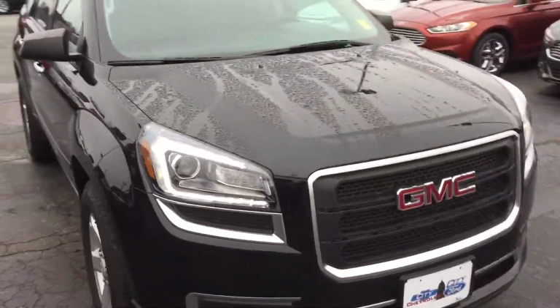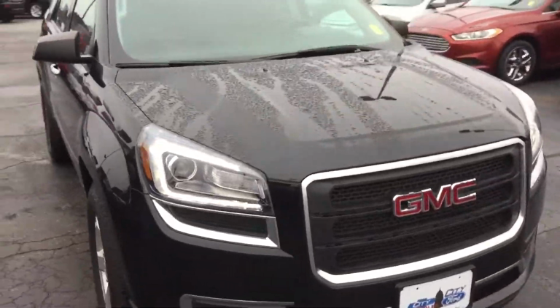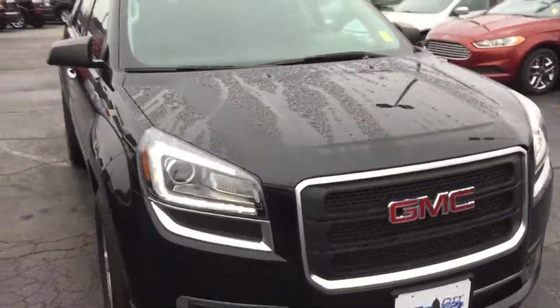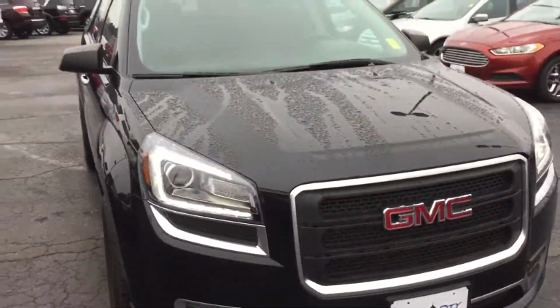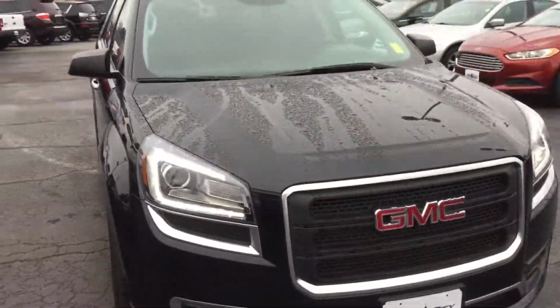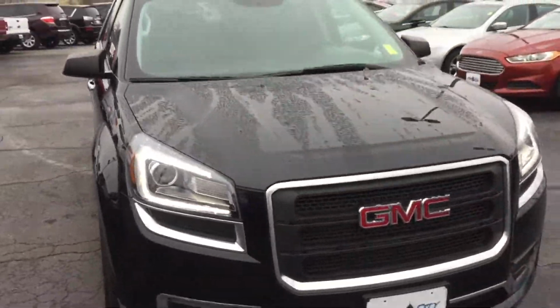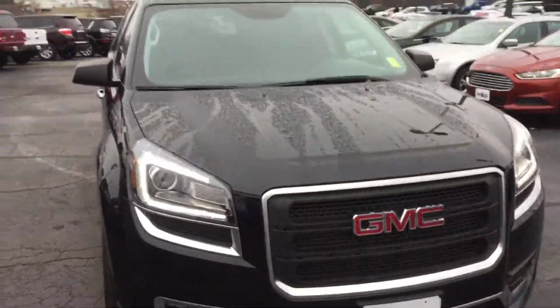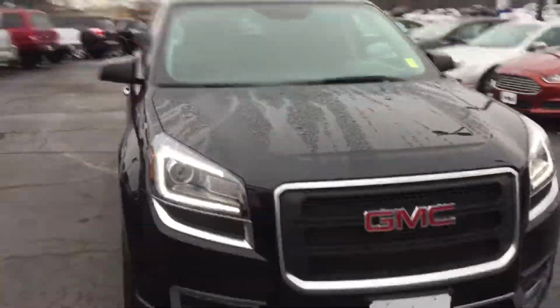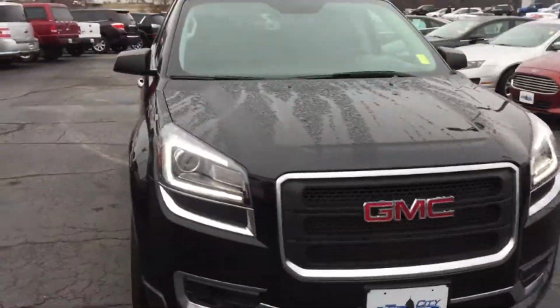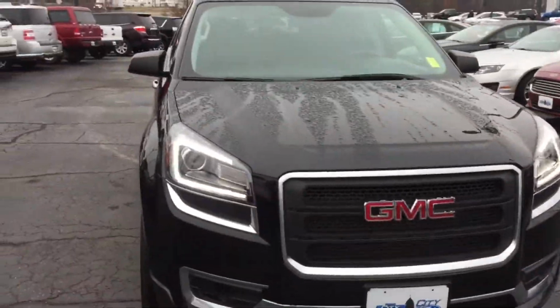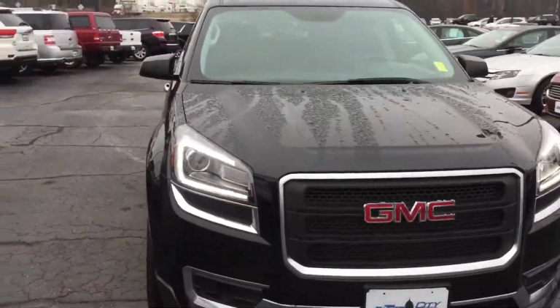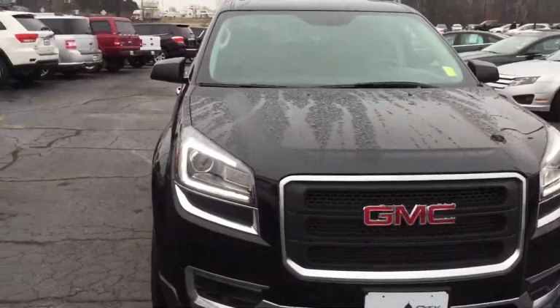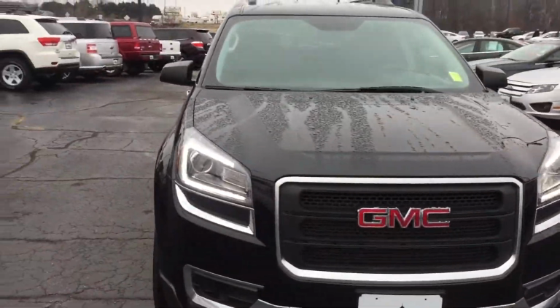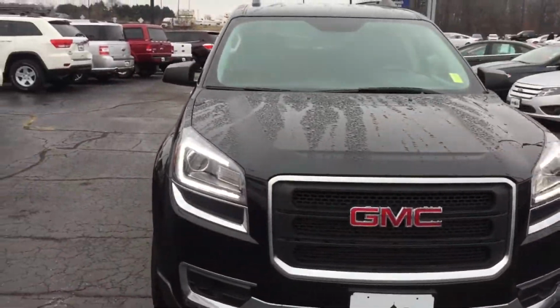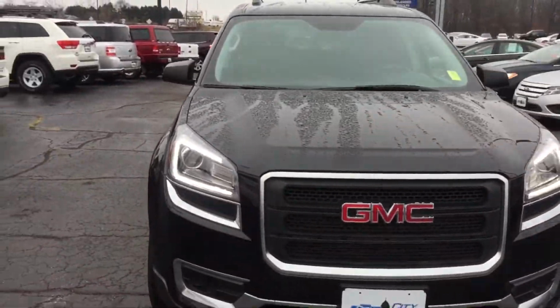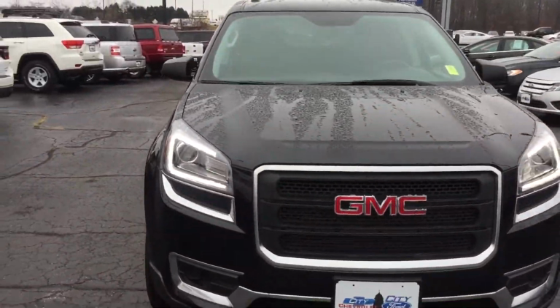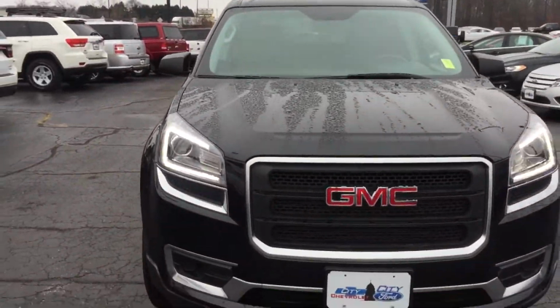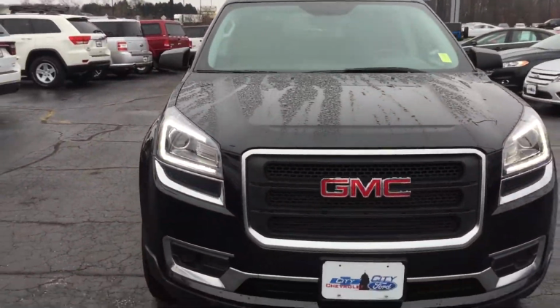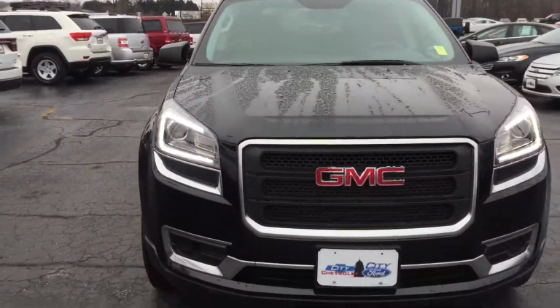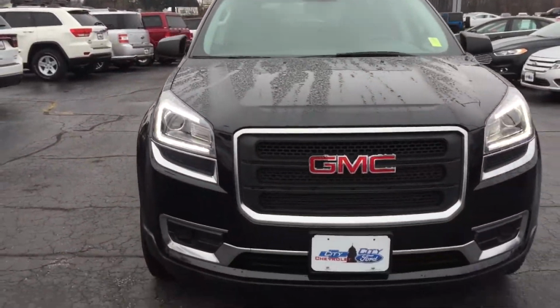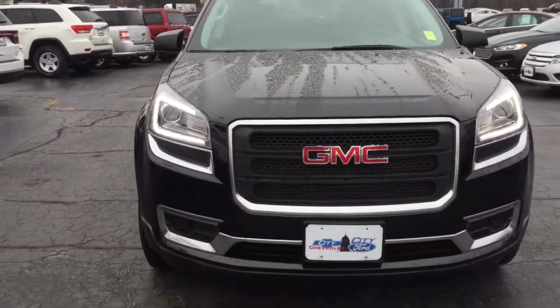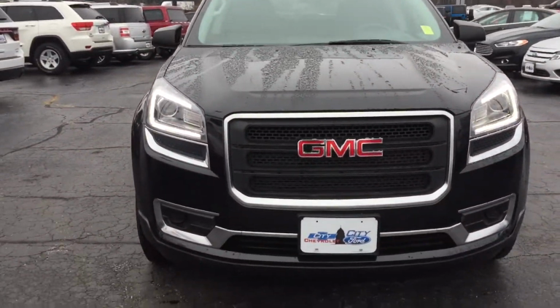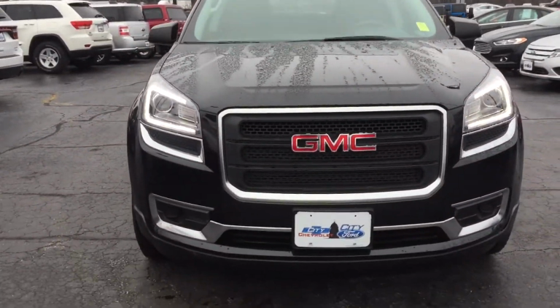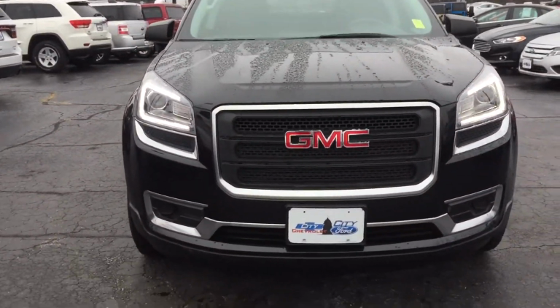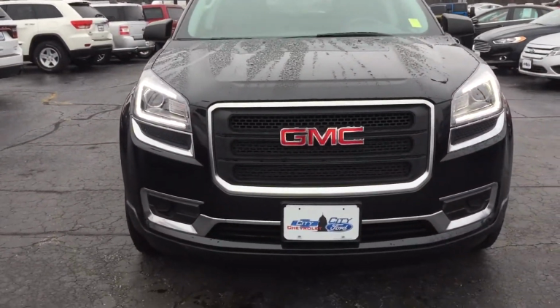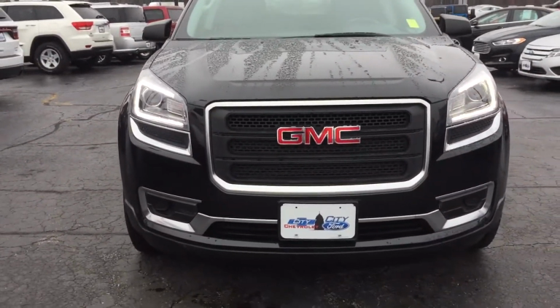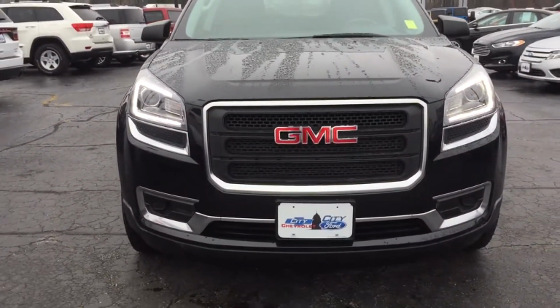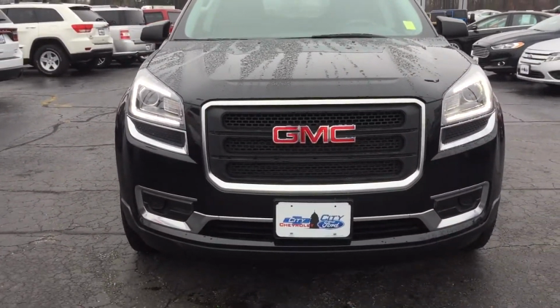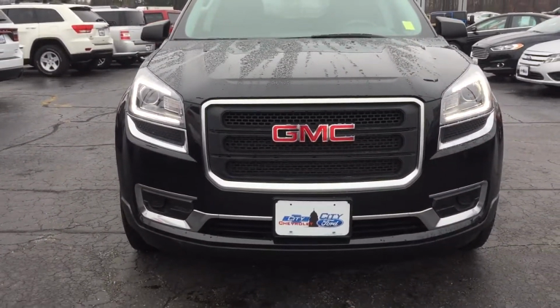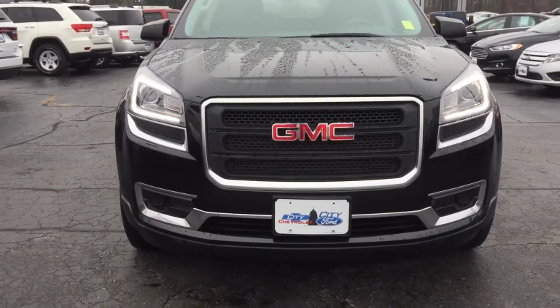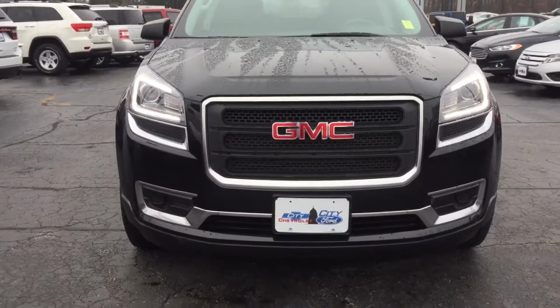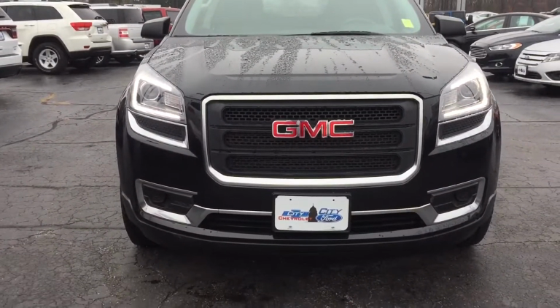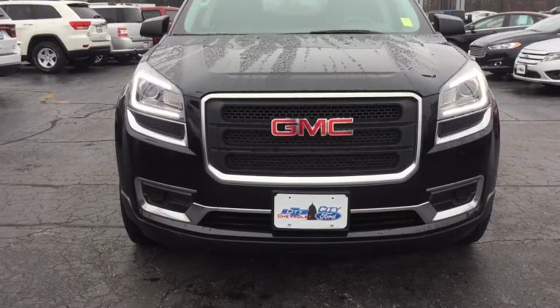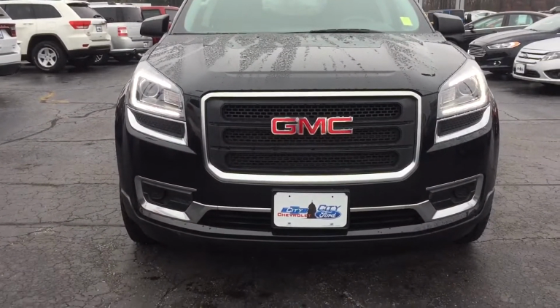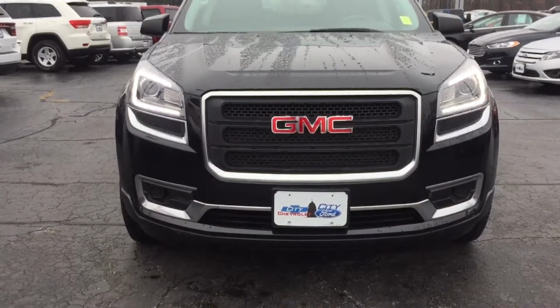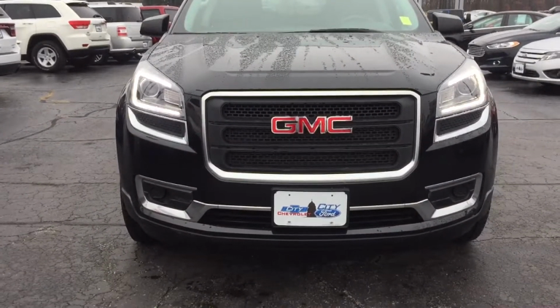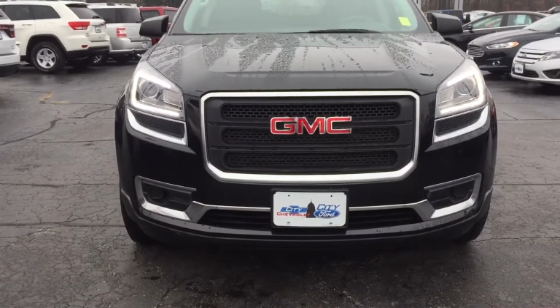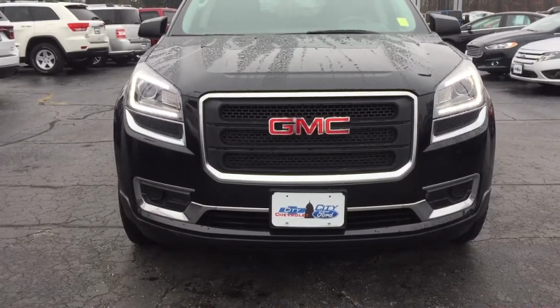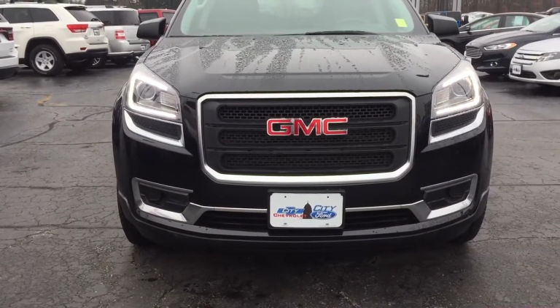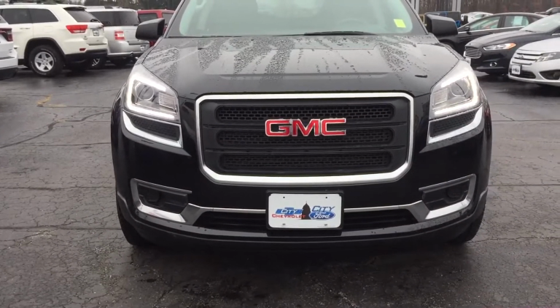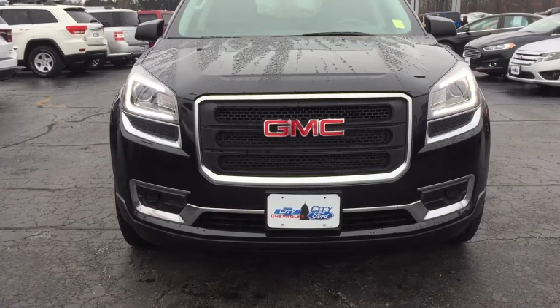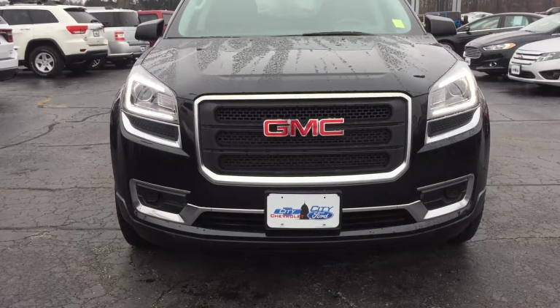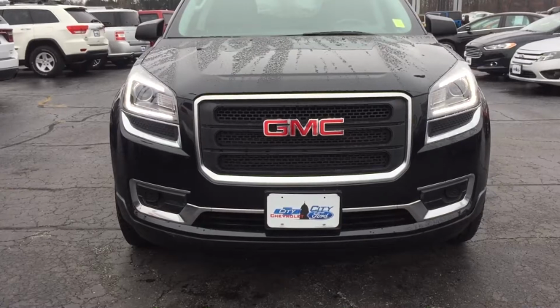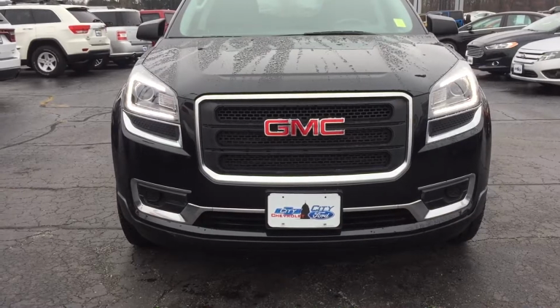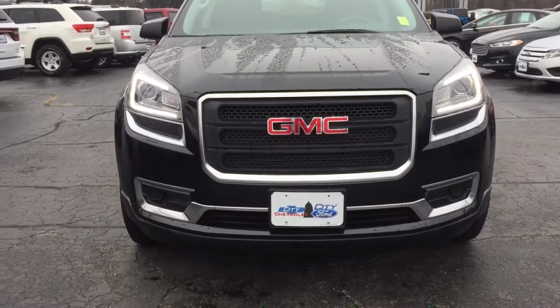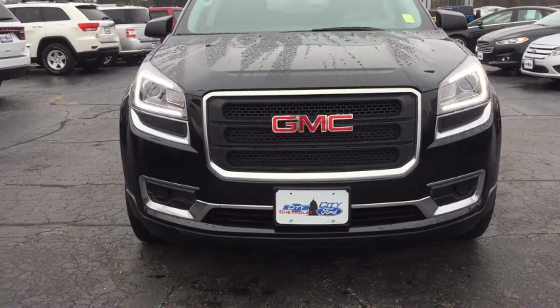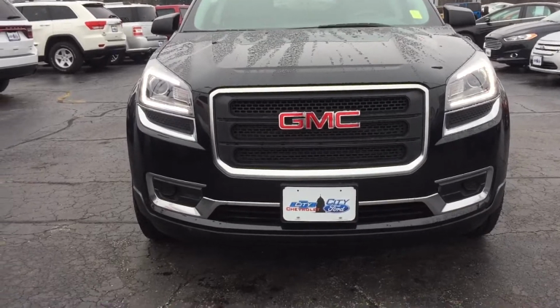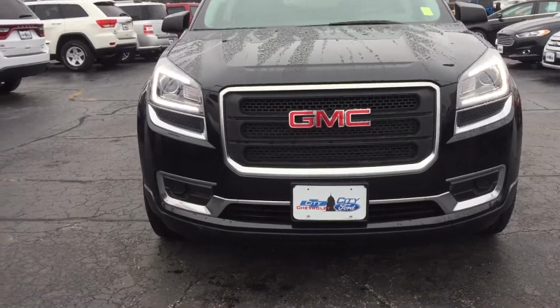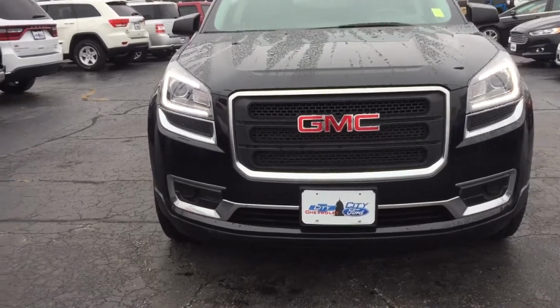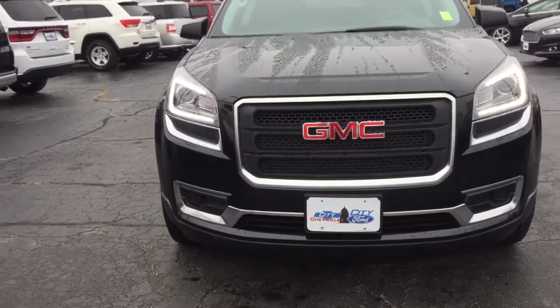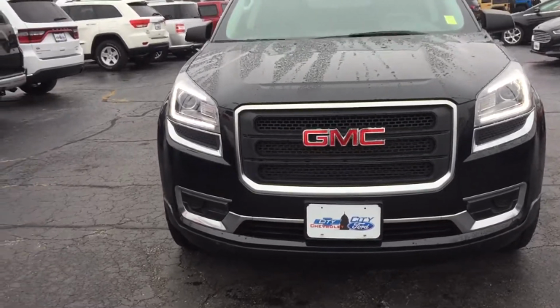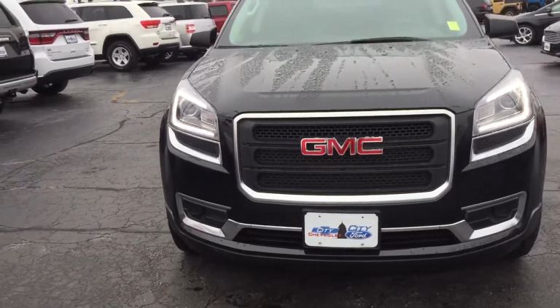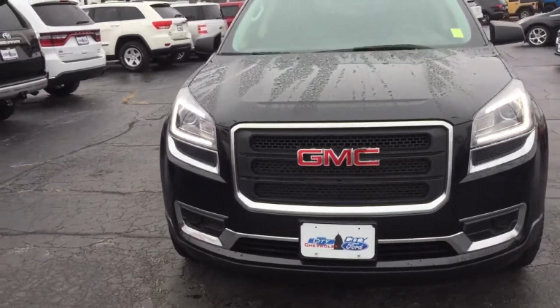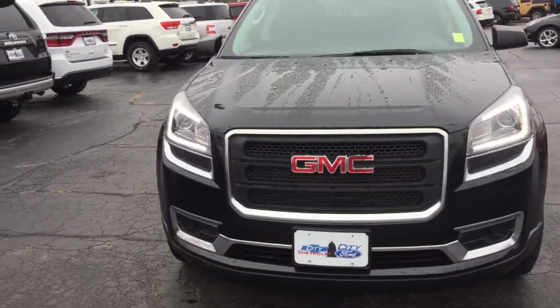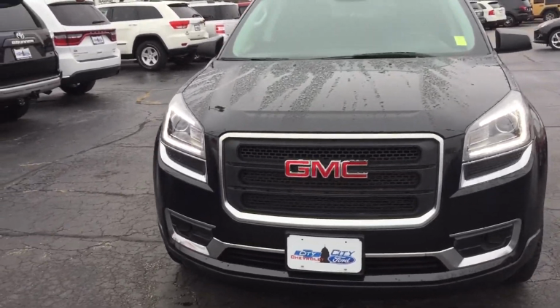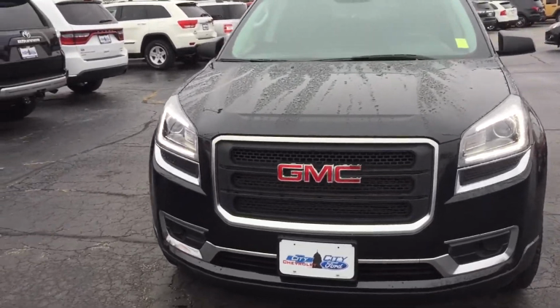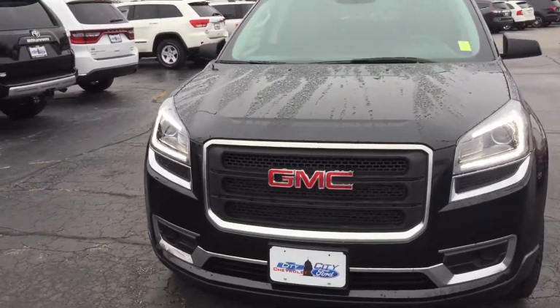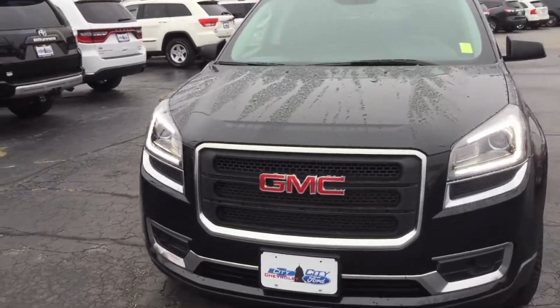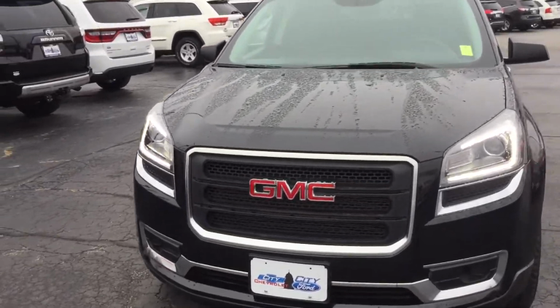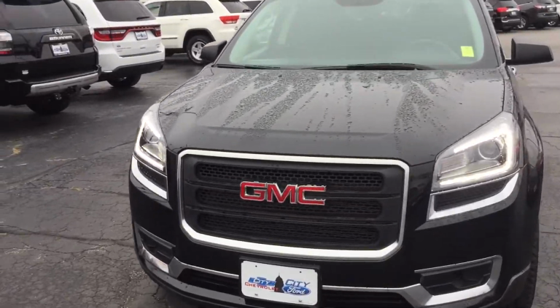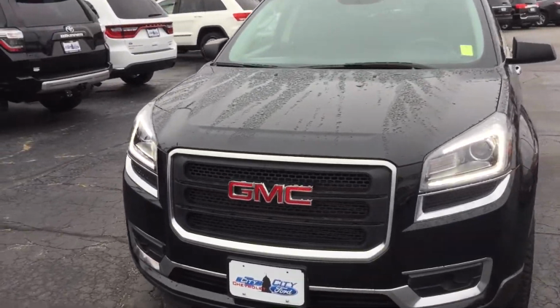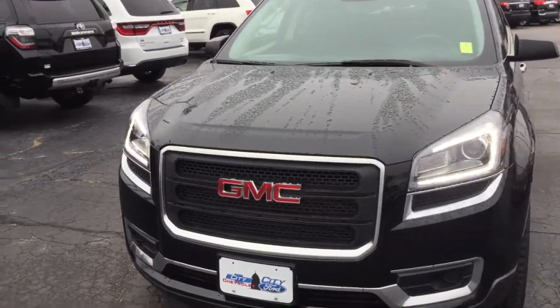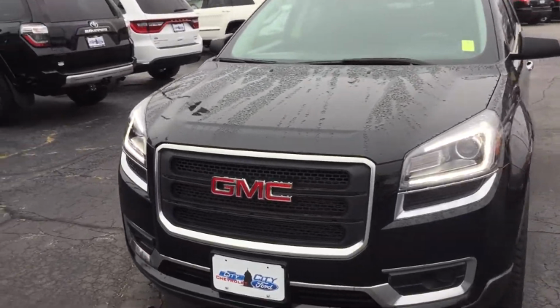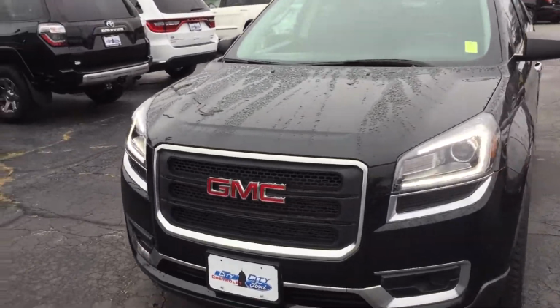Really sharp LED lights on the front — kind of hard to see with the video, but they are amazing.